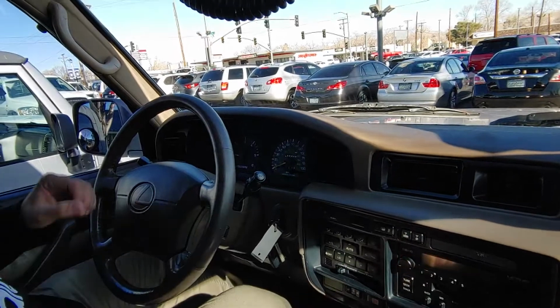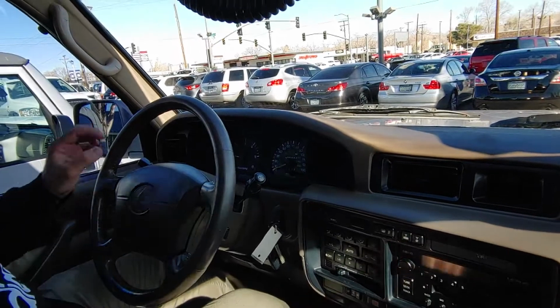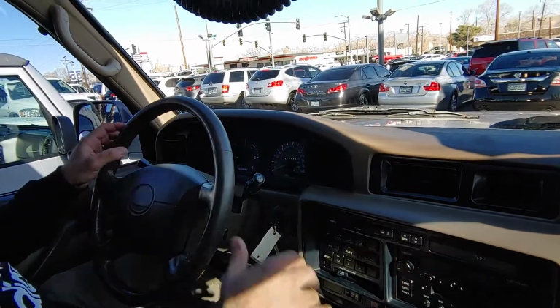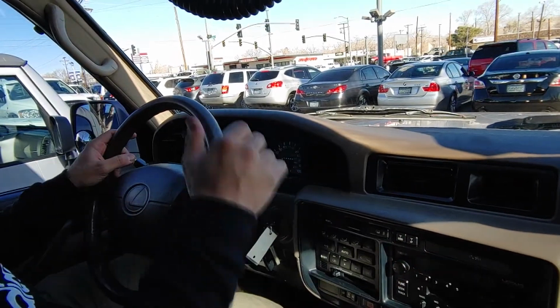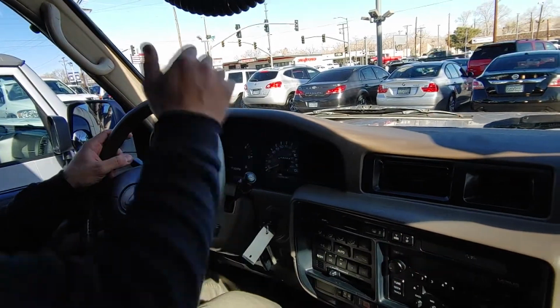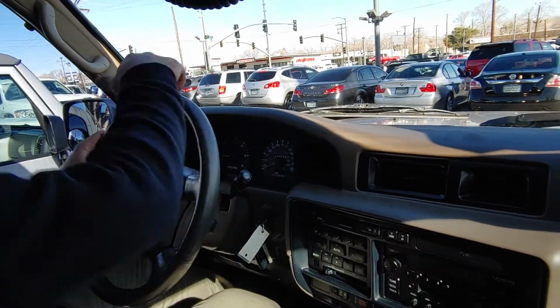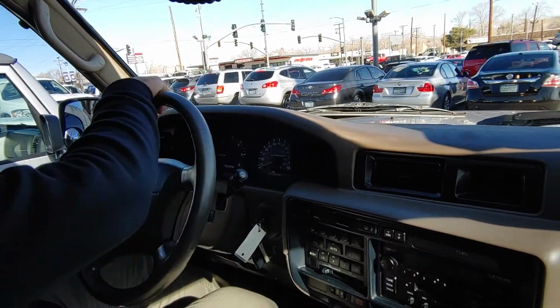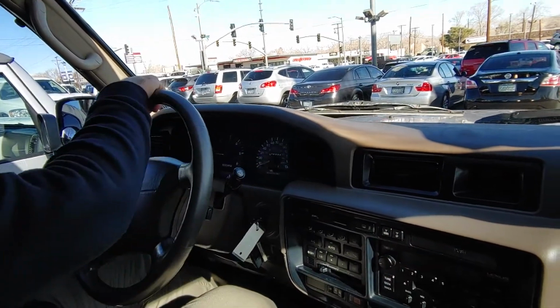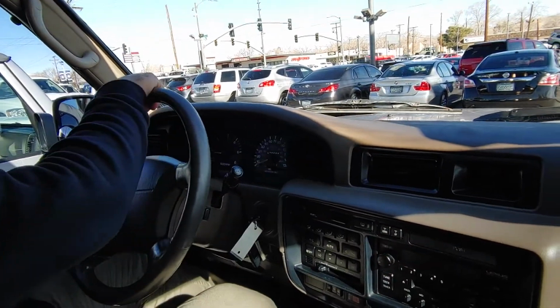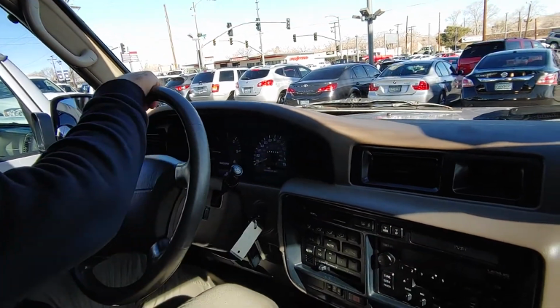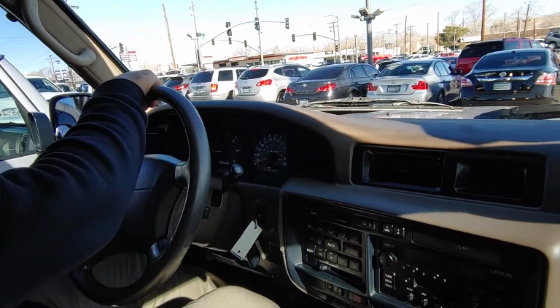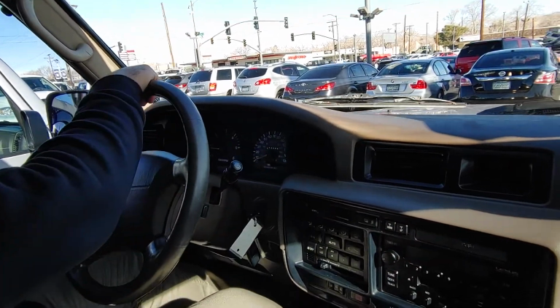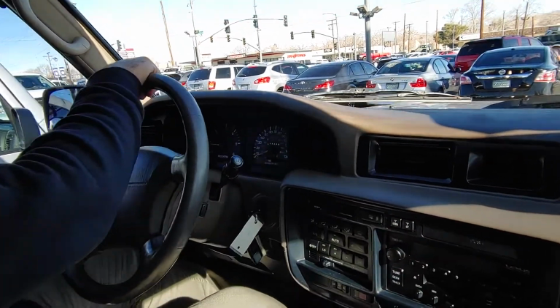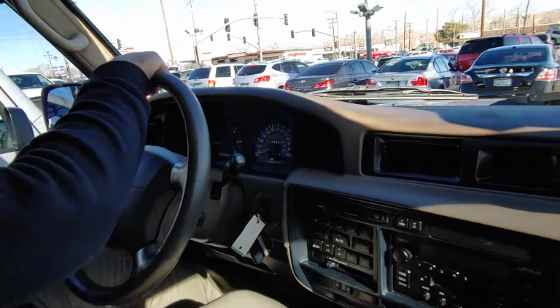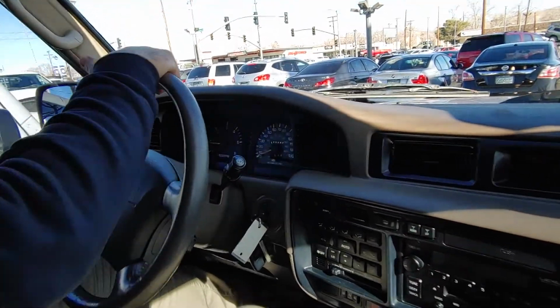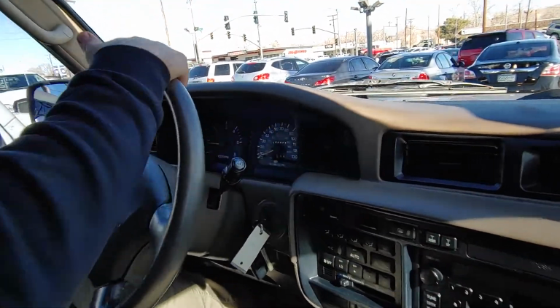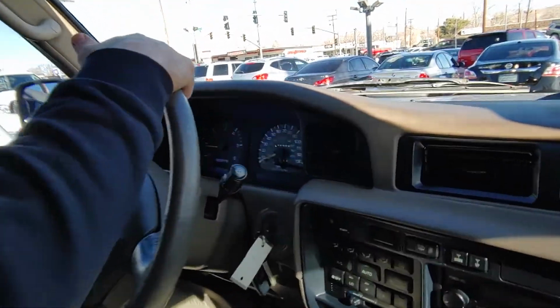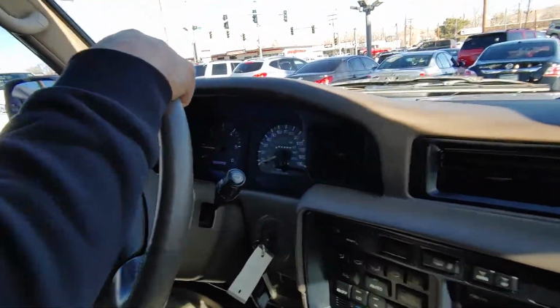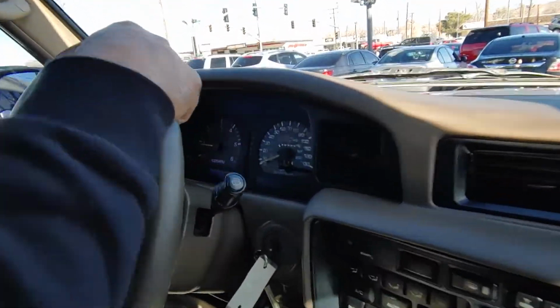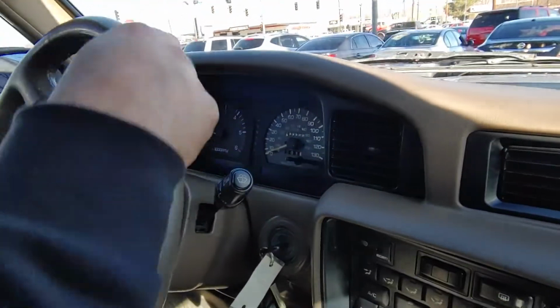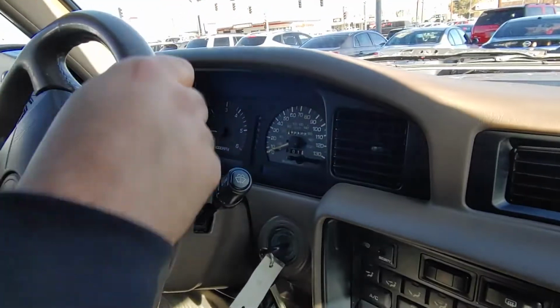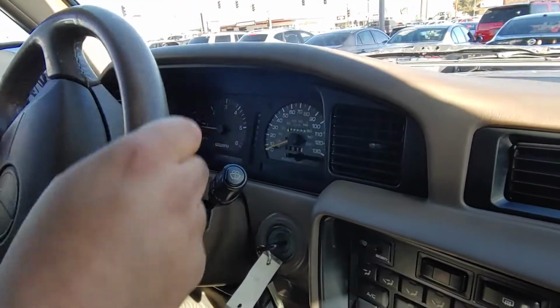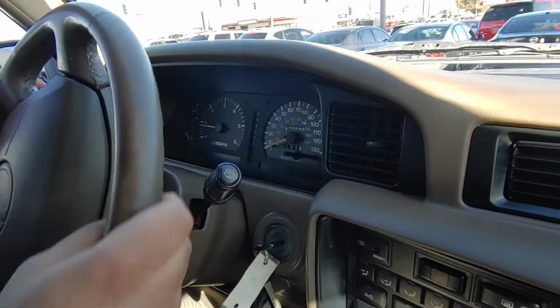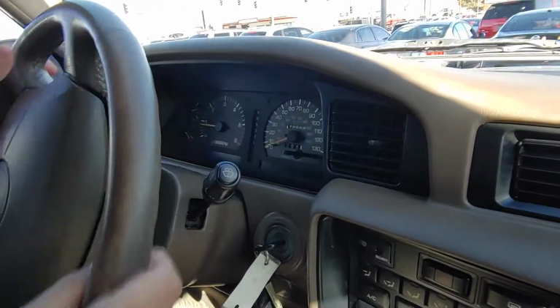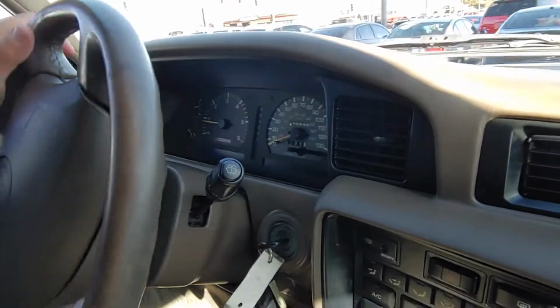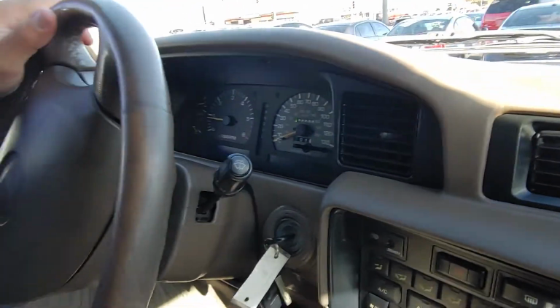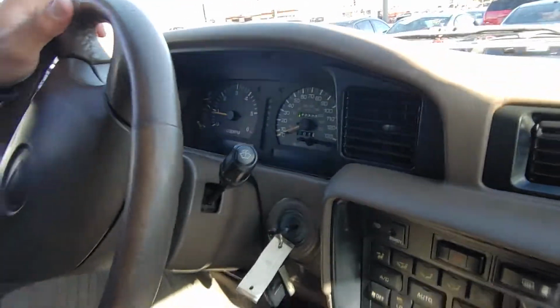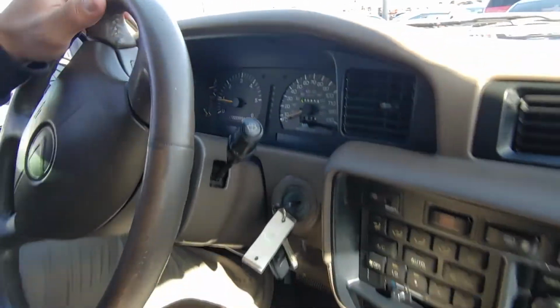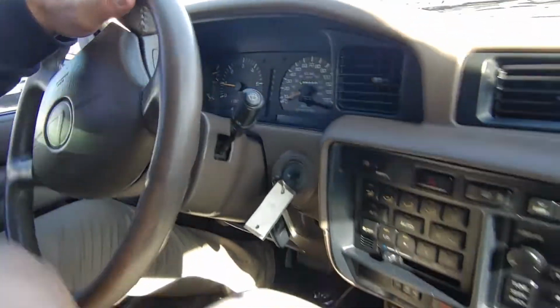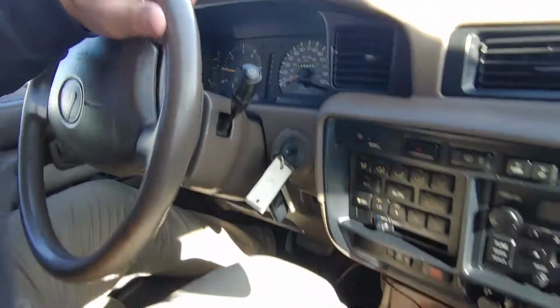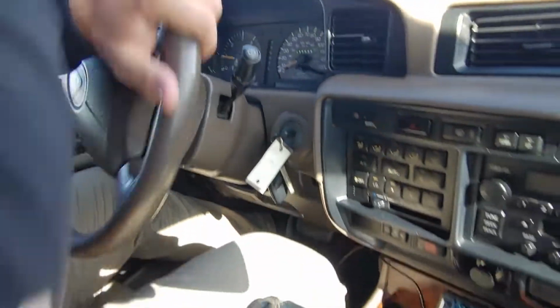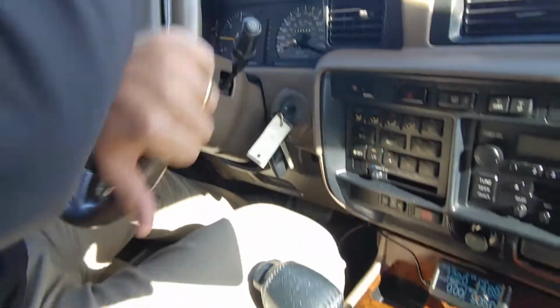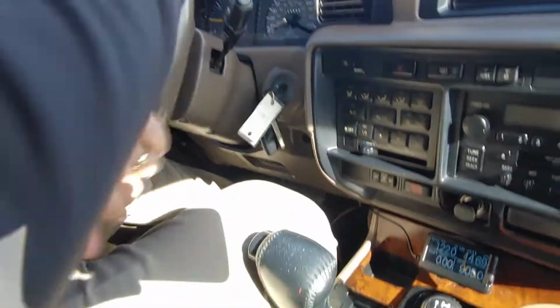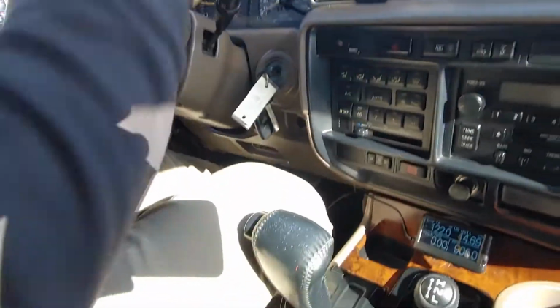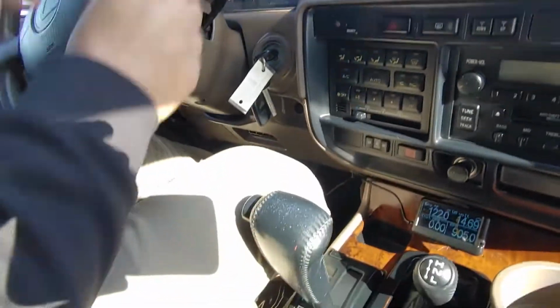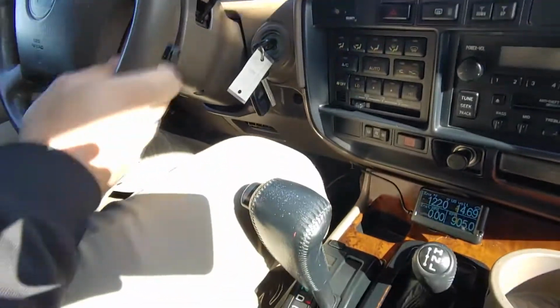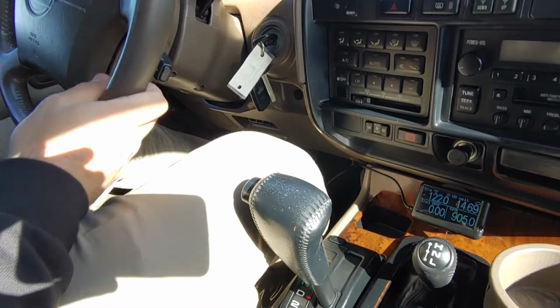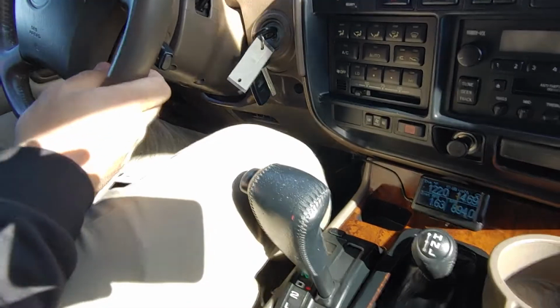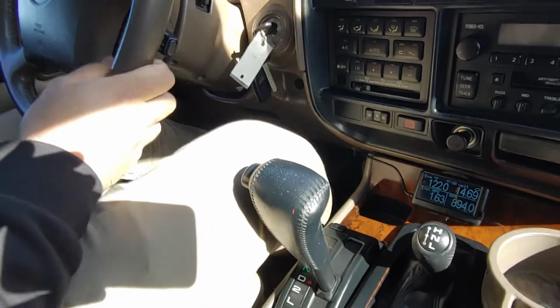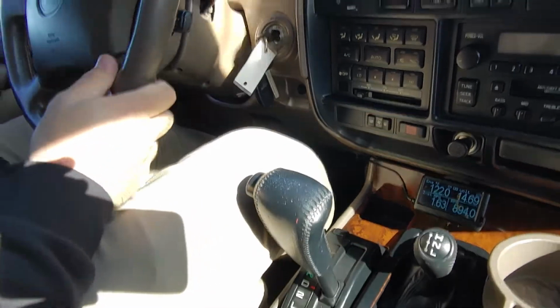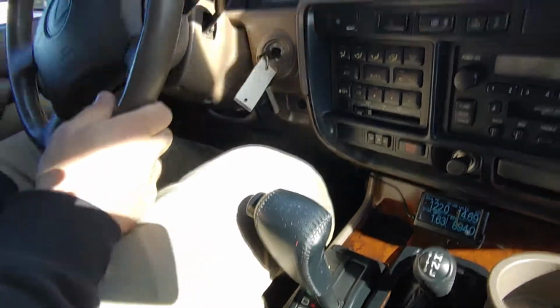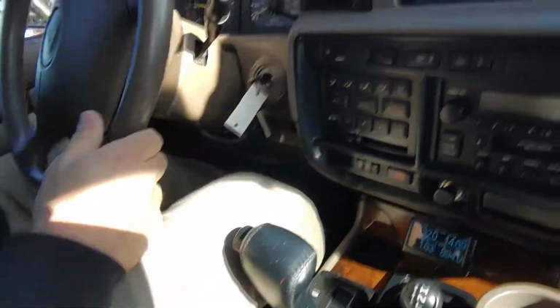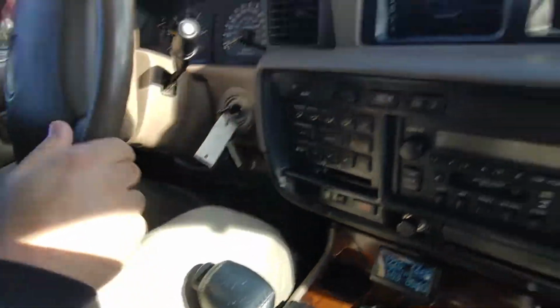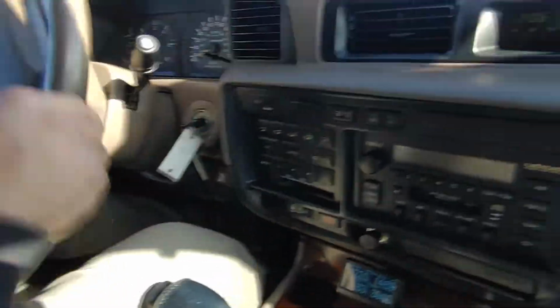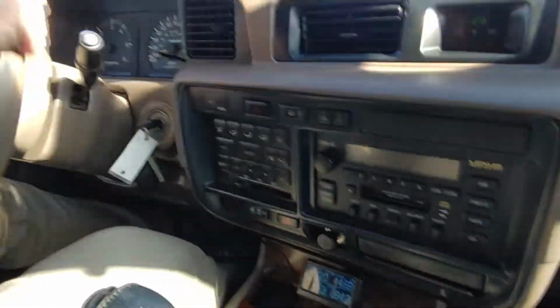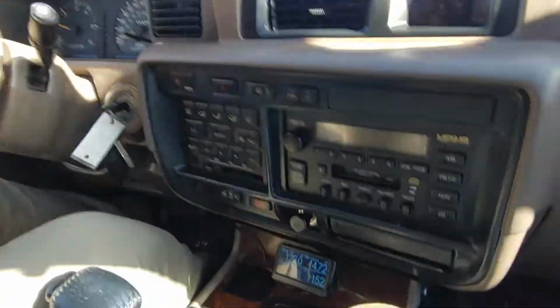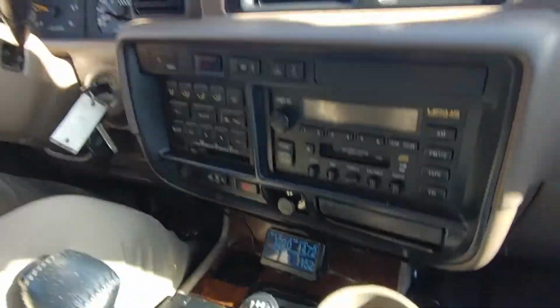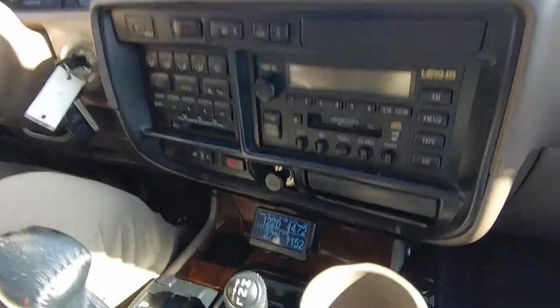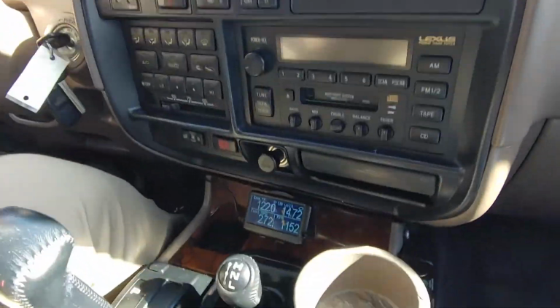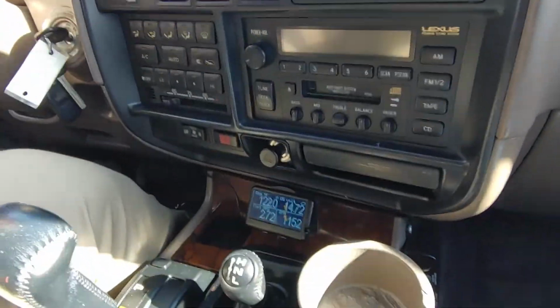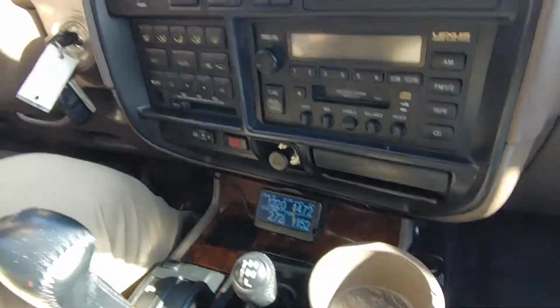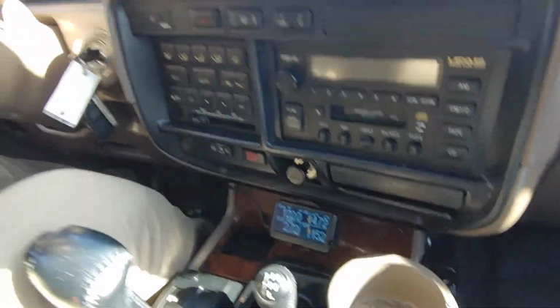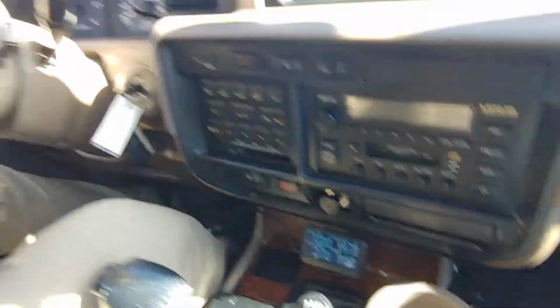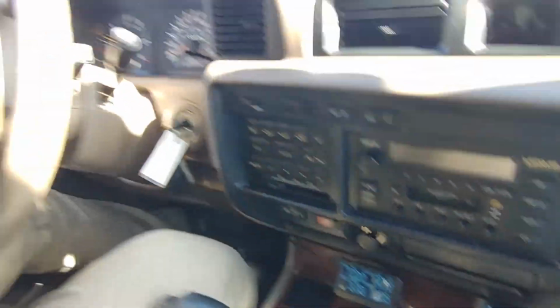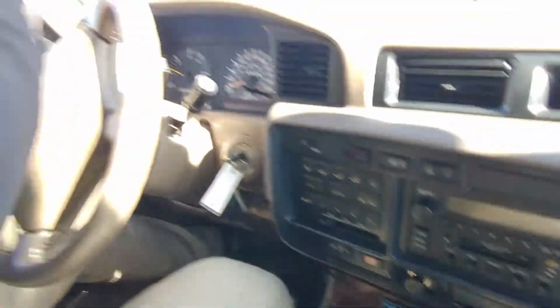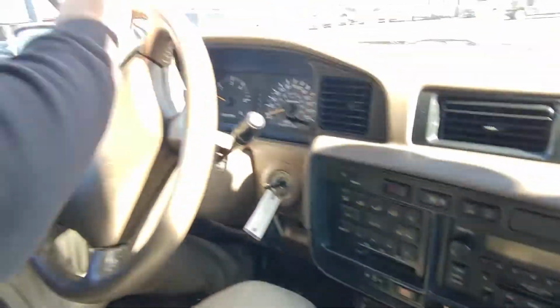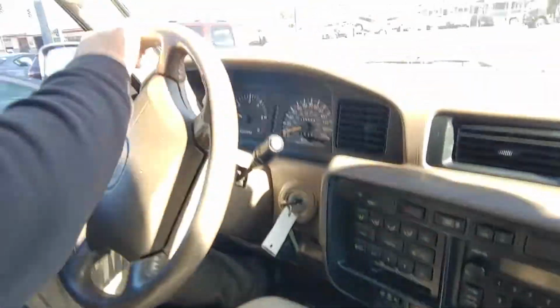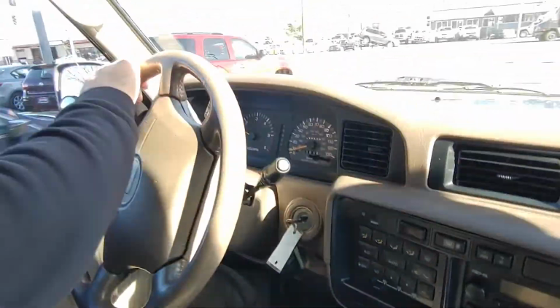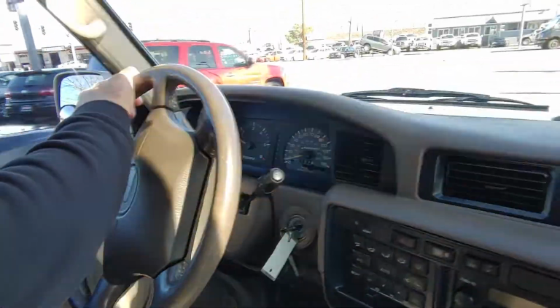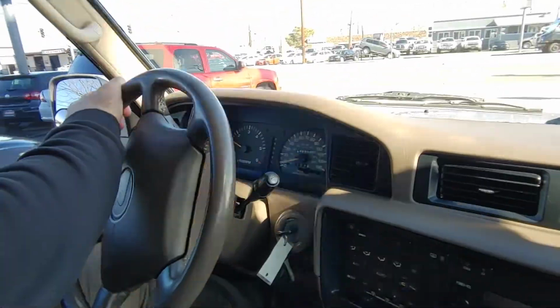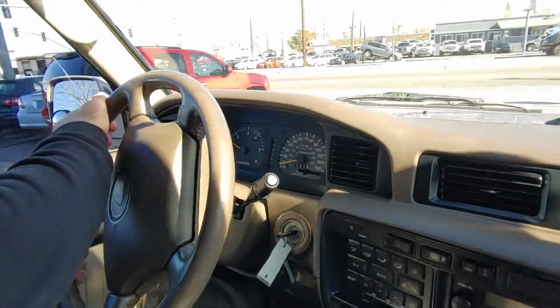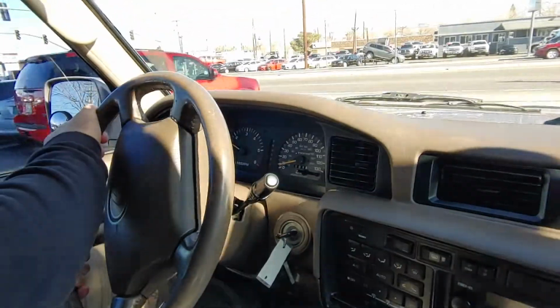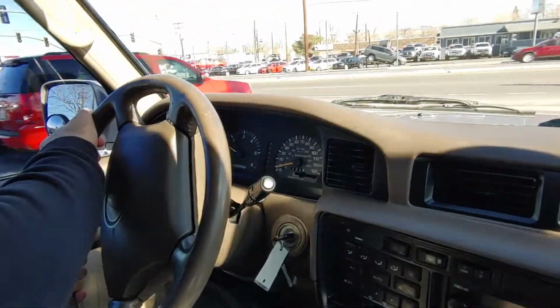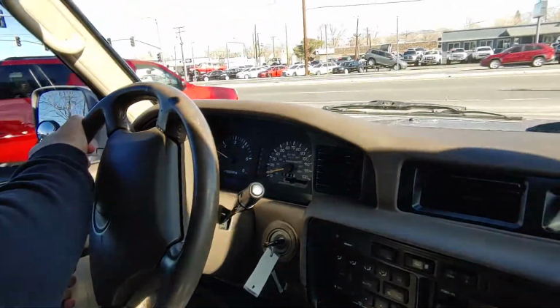This is the test drive video for the 97 Lexus LX450. This thing is super clean.